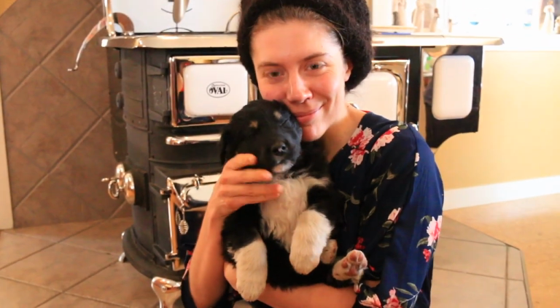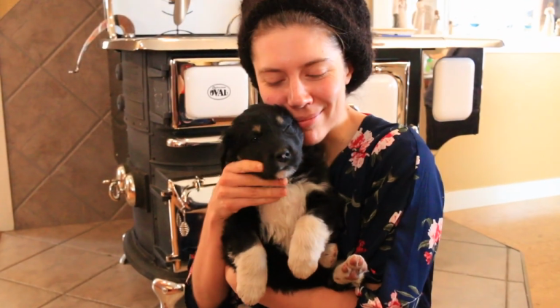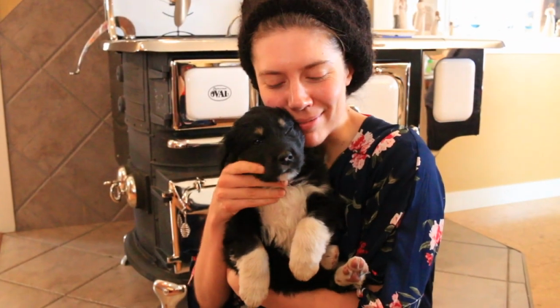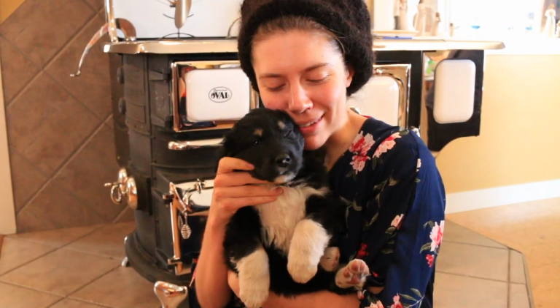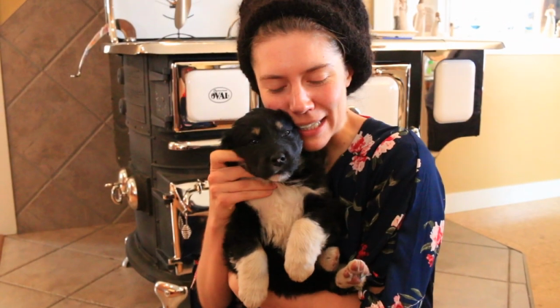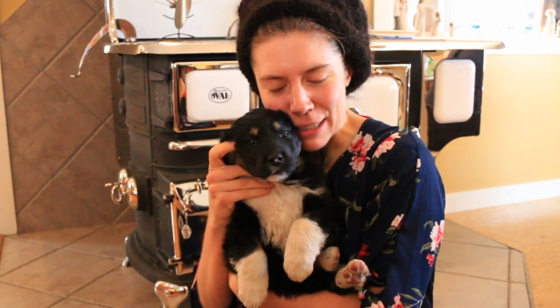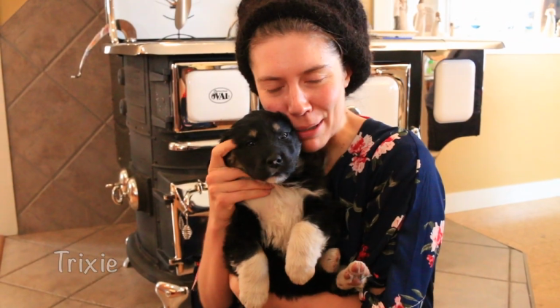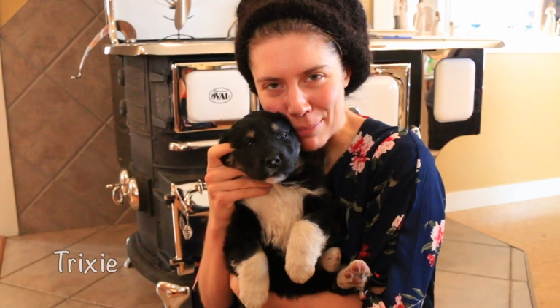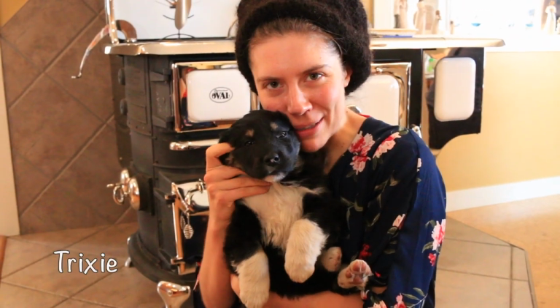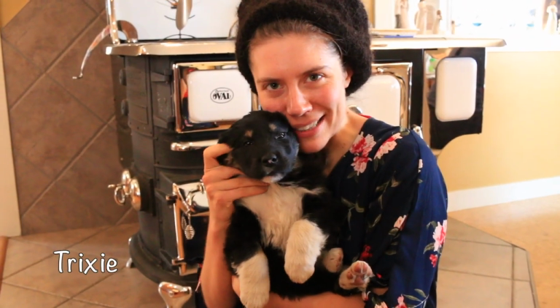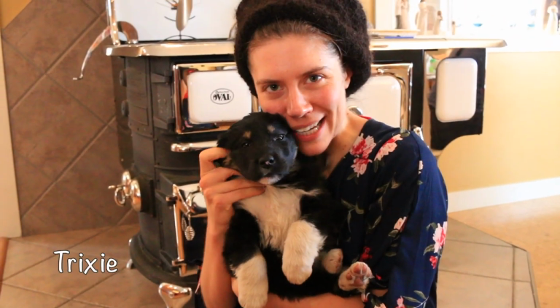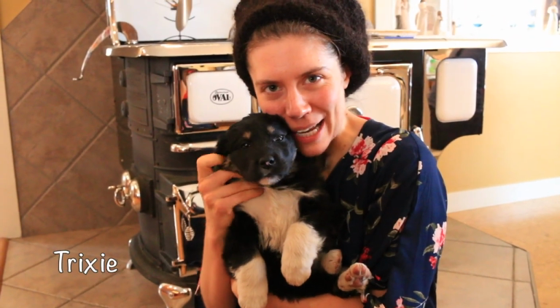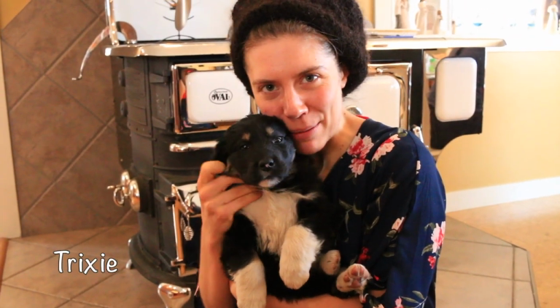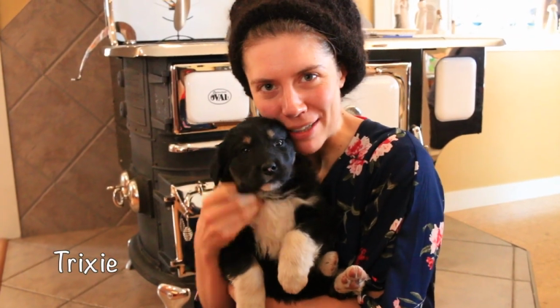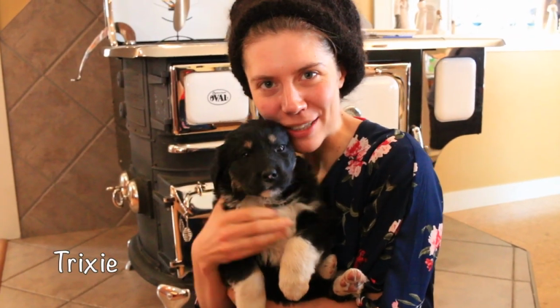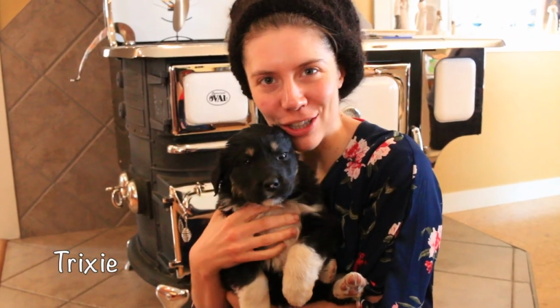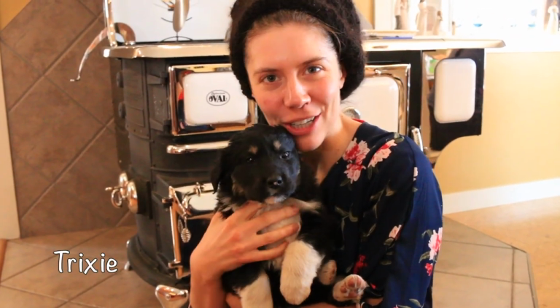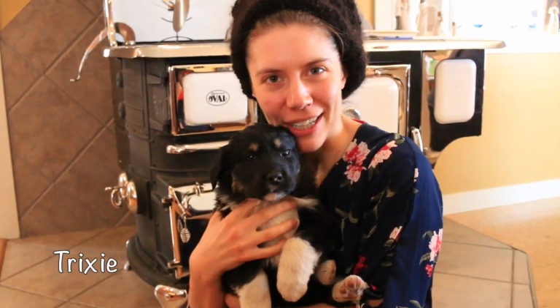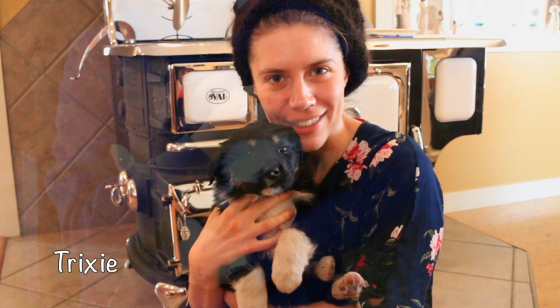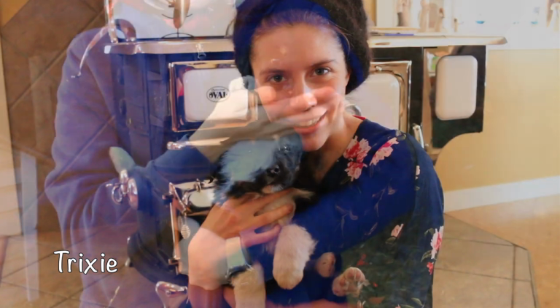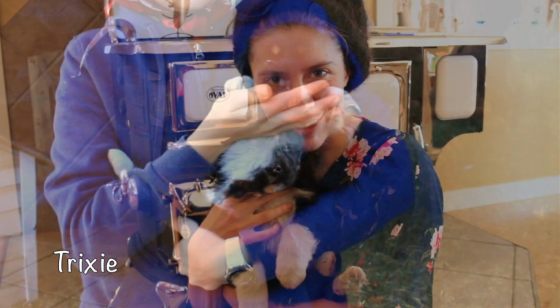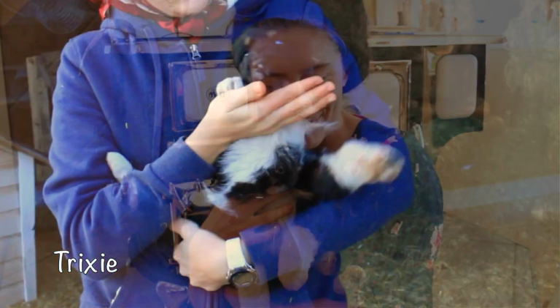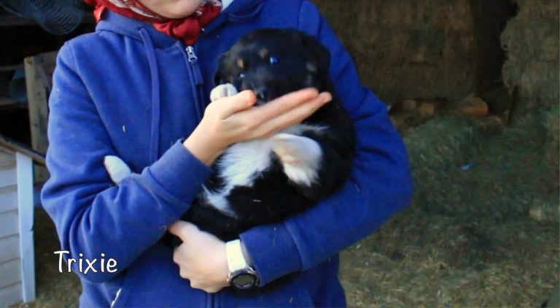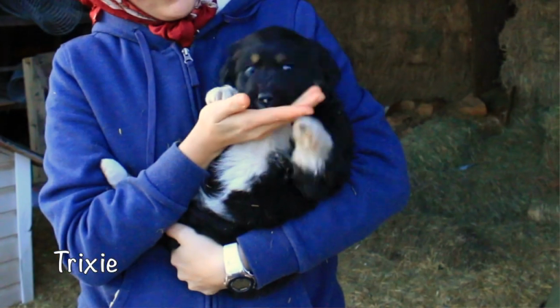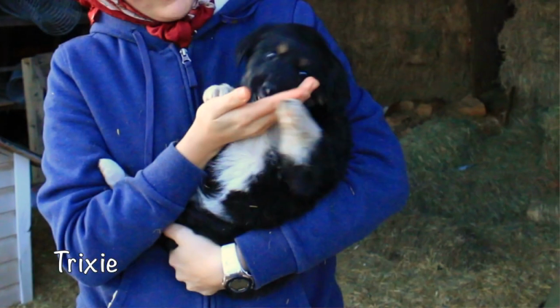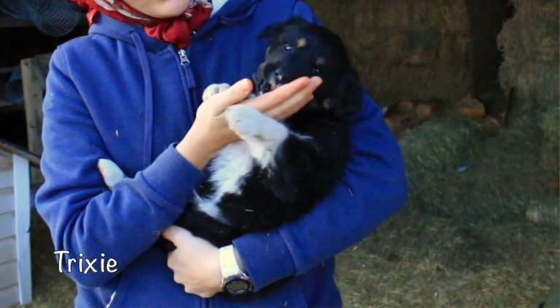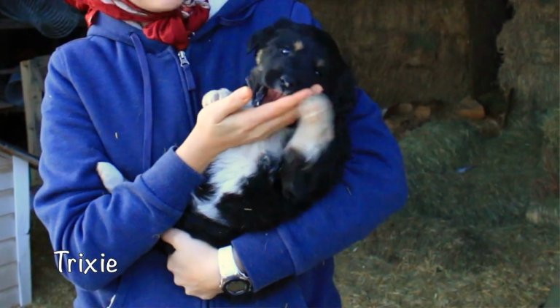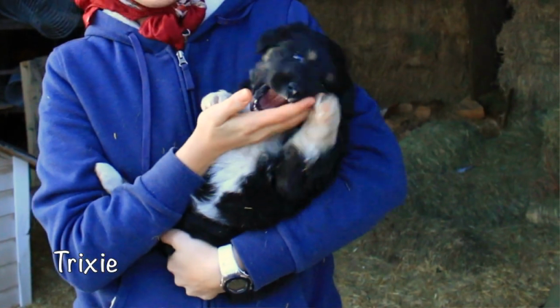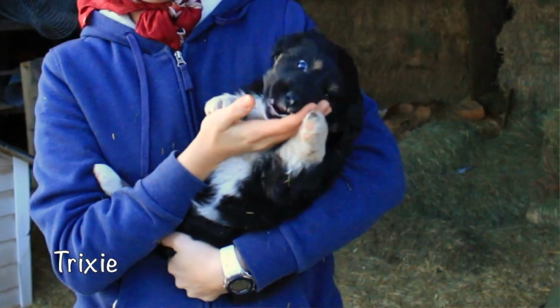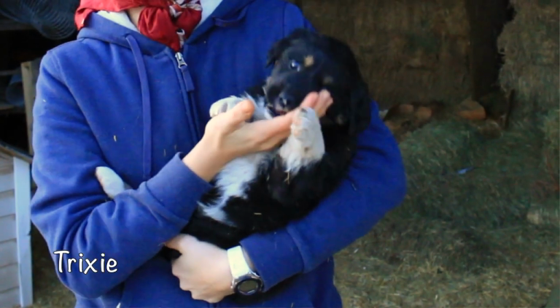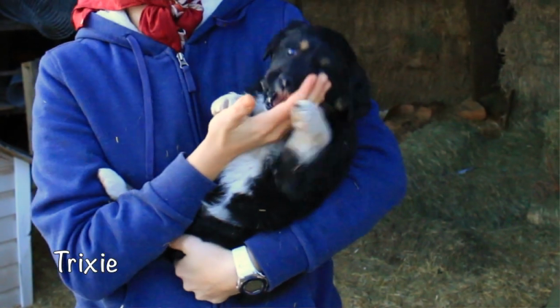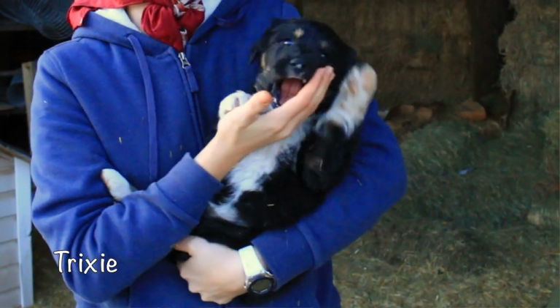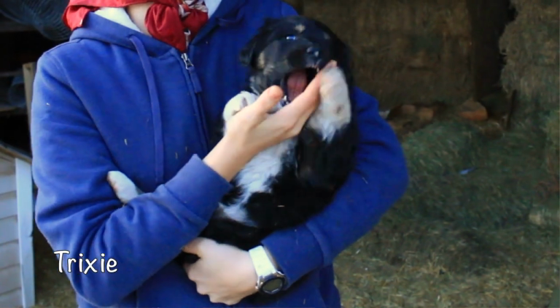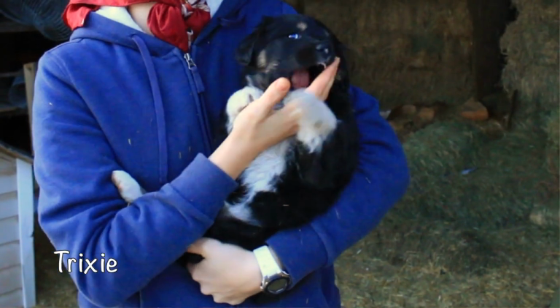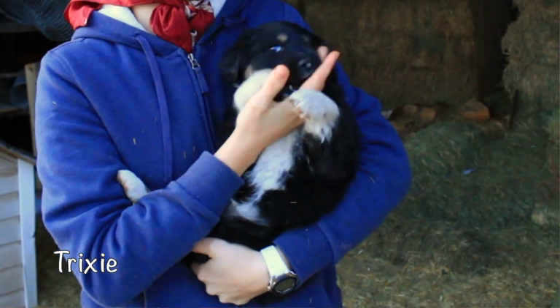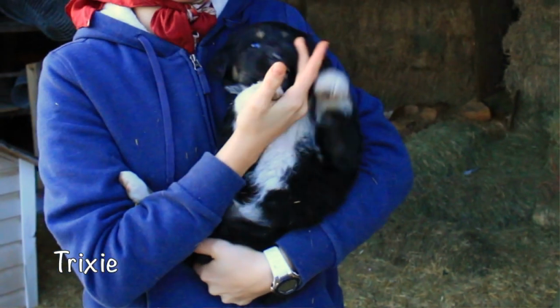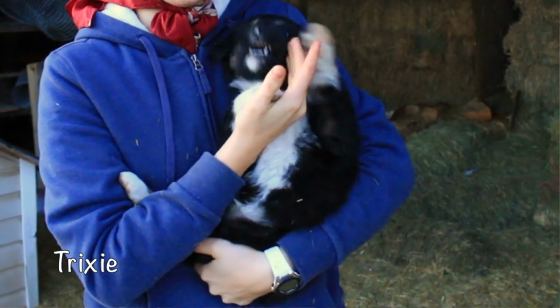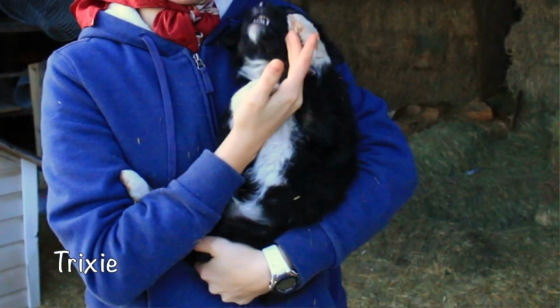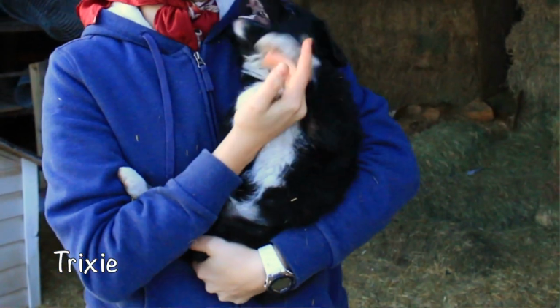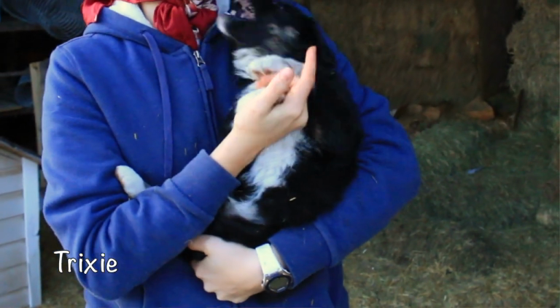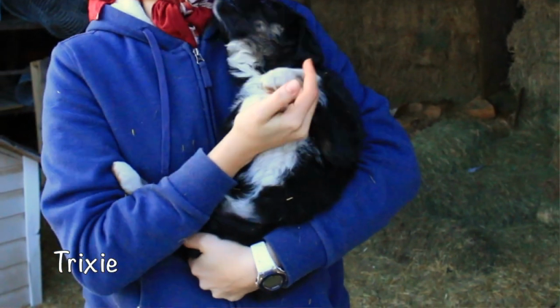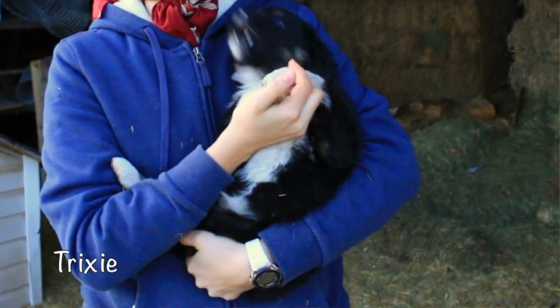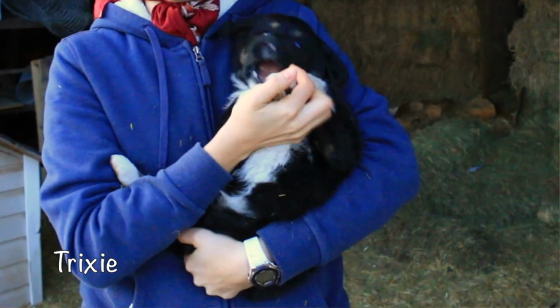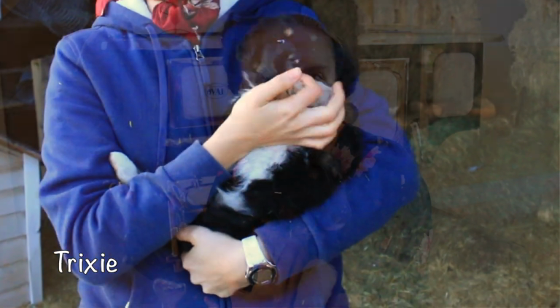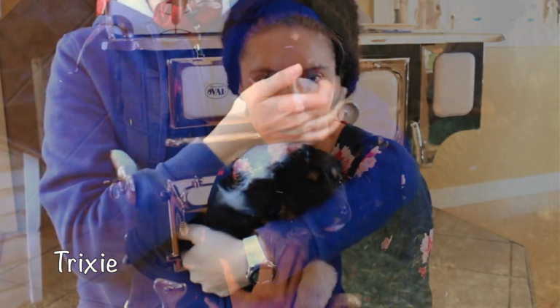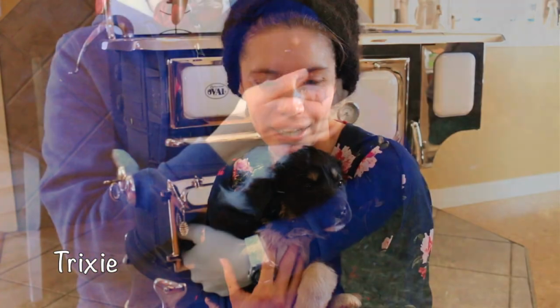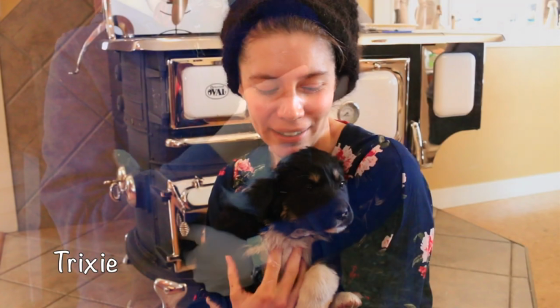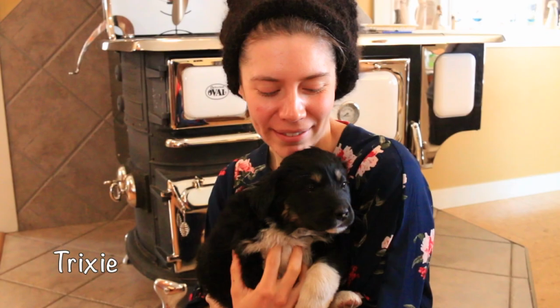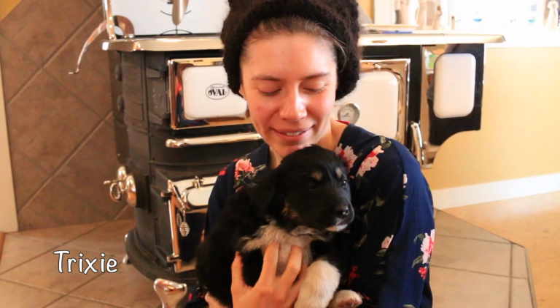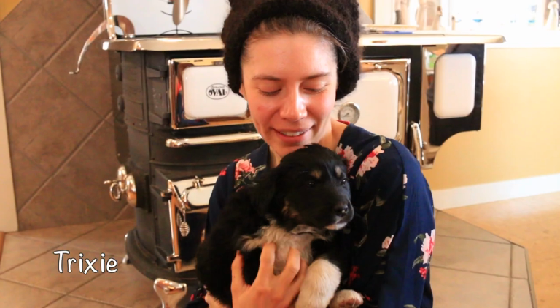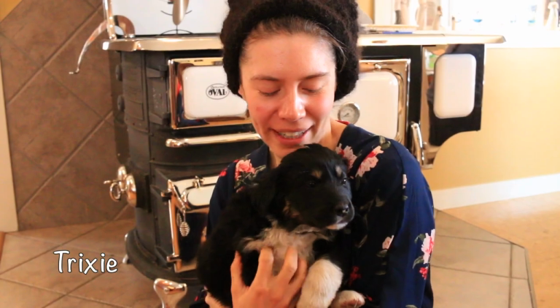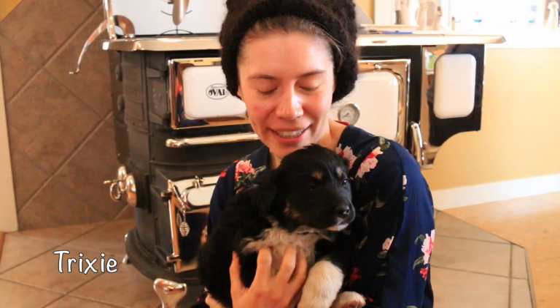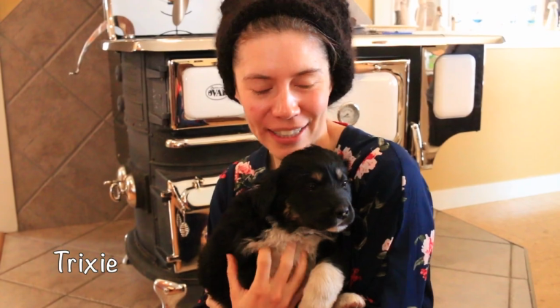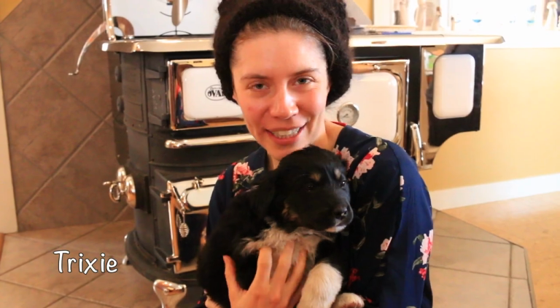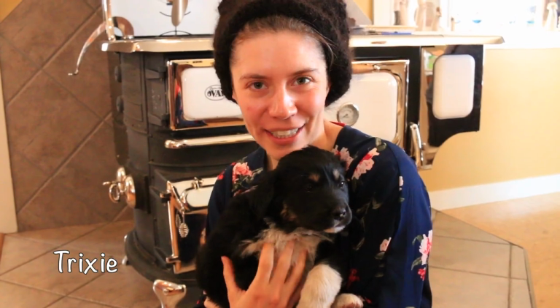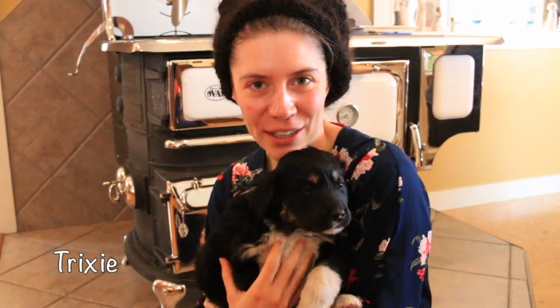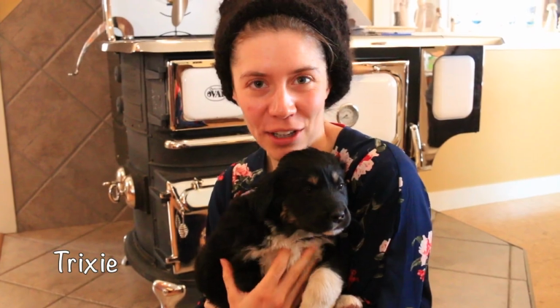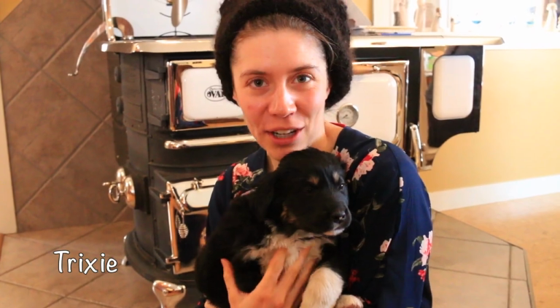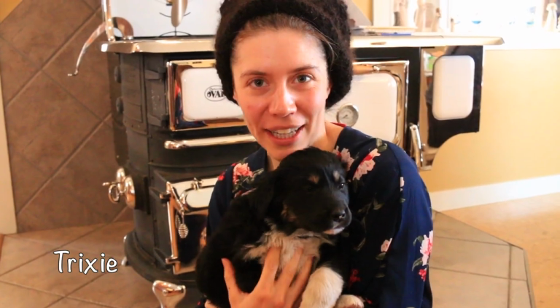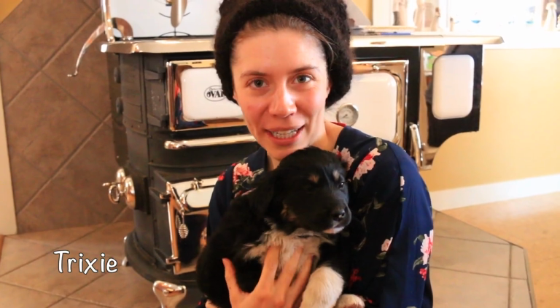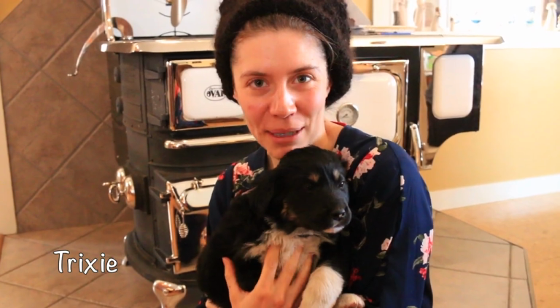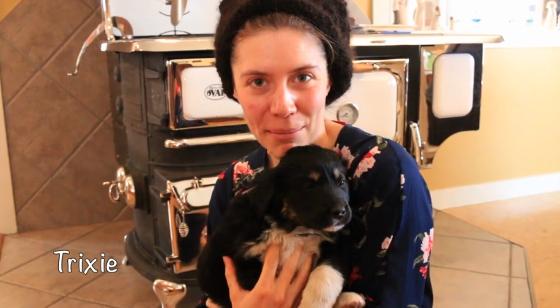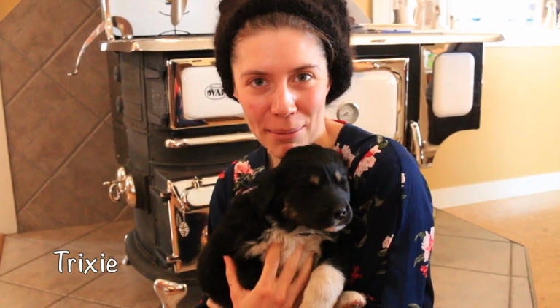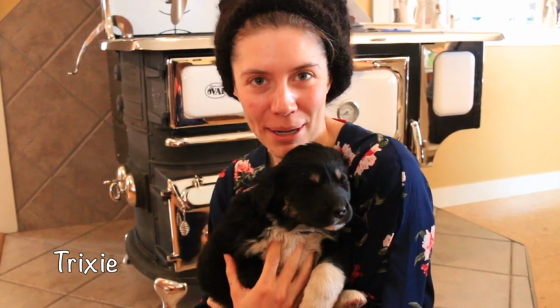This puppy's name is Trixie. Her name means bring joy and she is a lot like her mama.